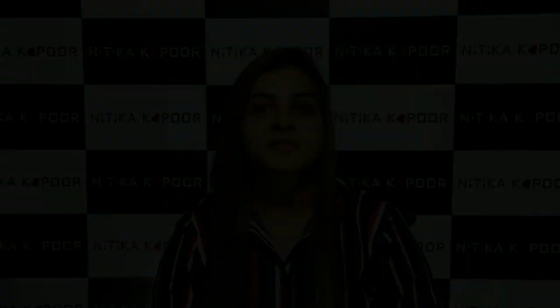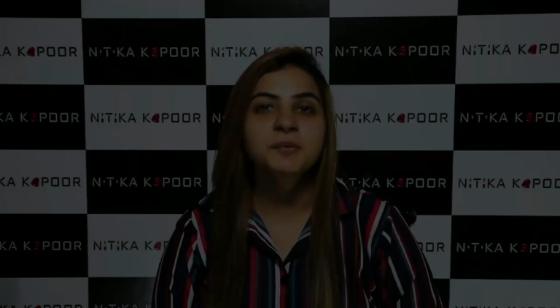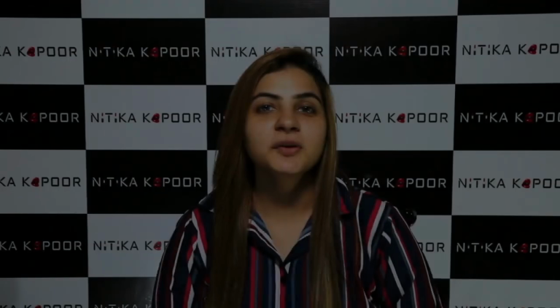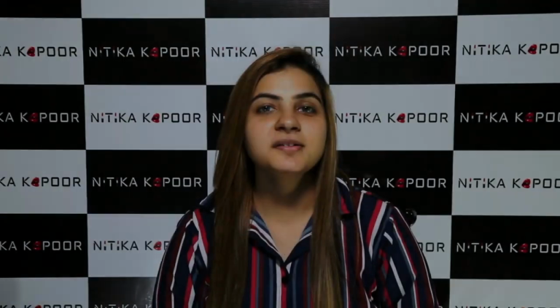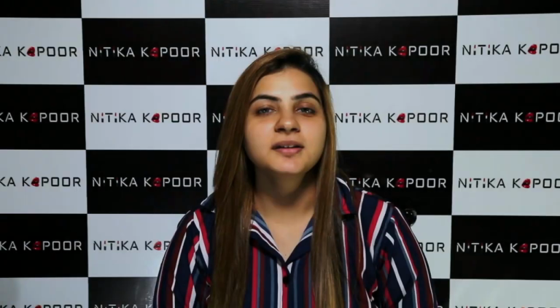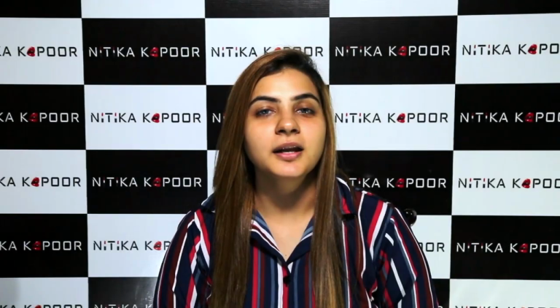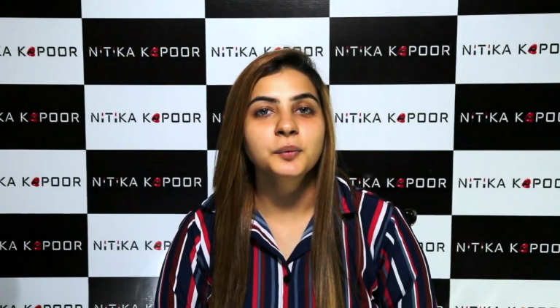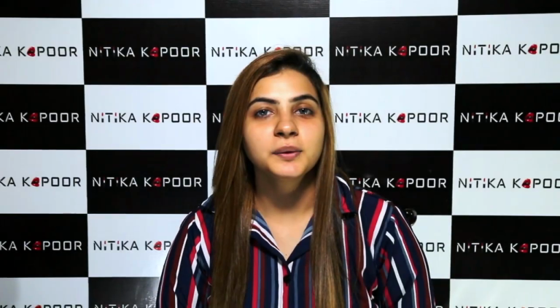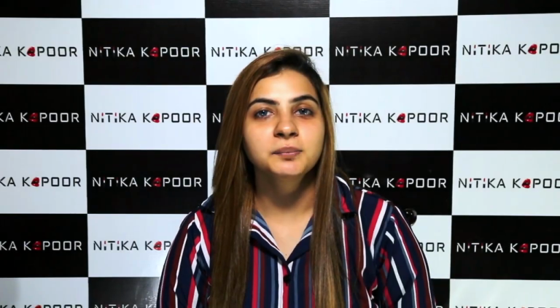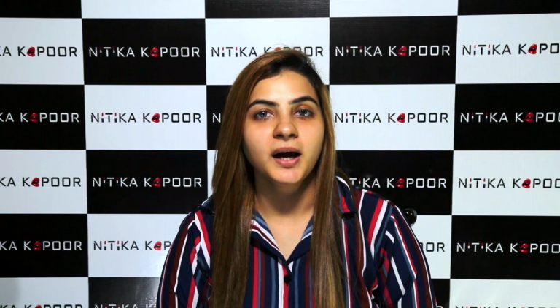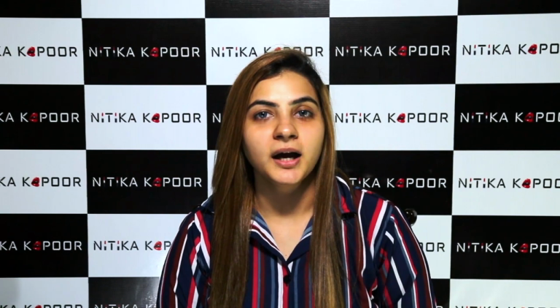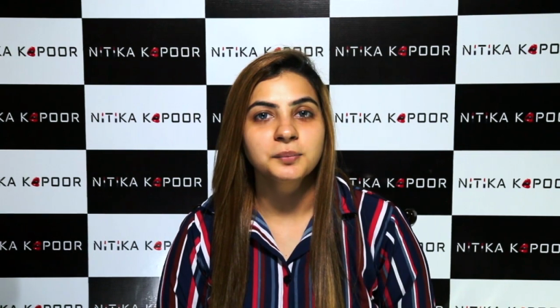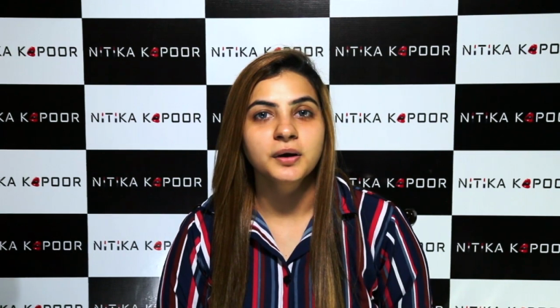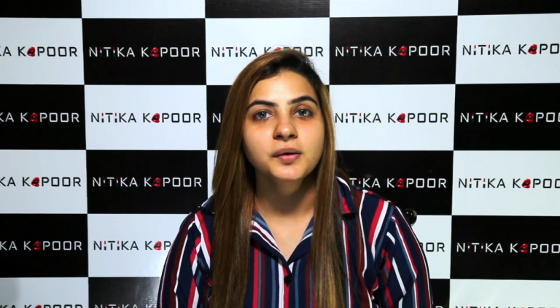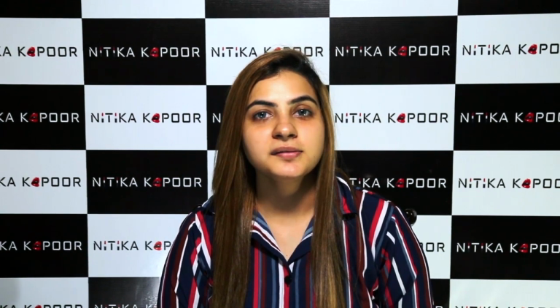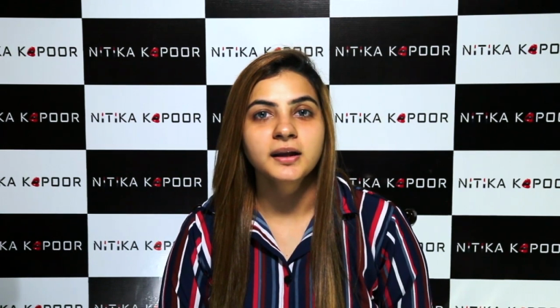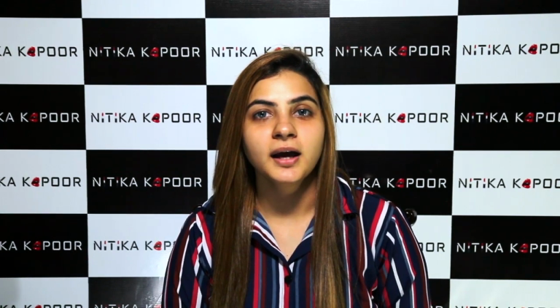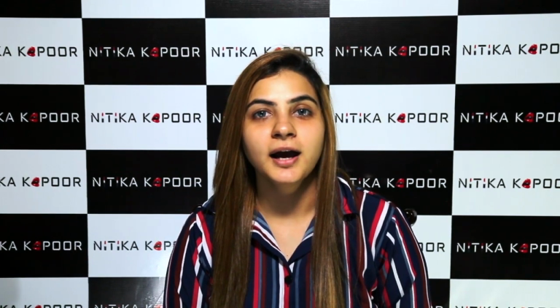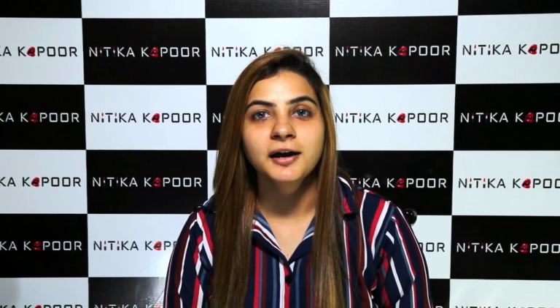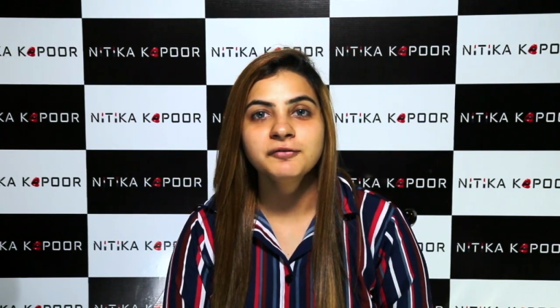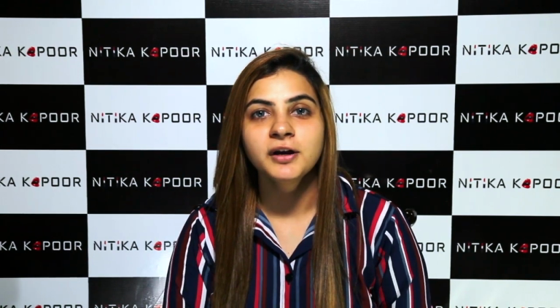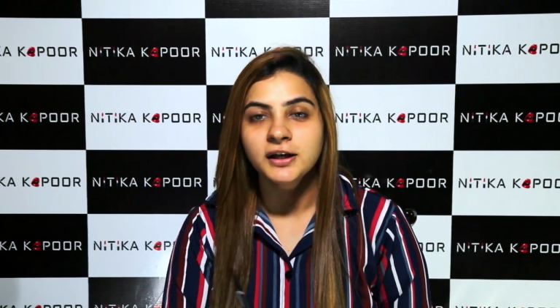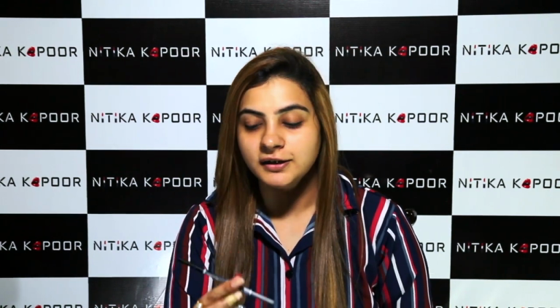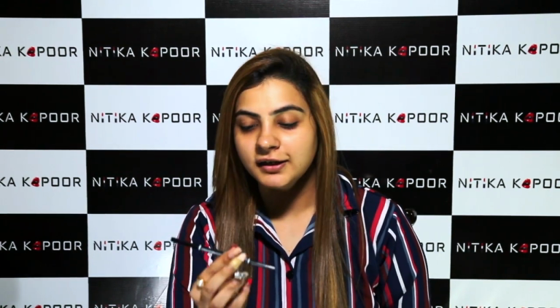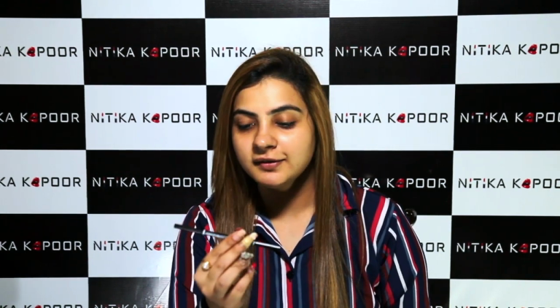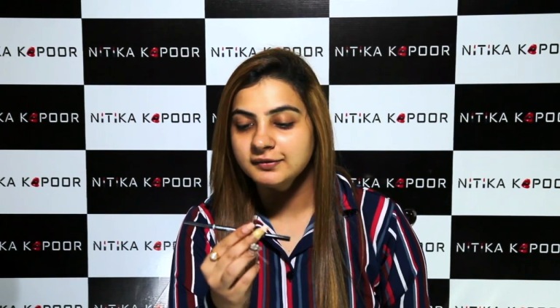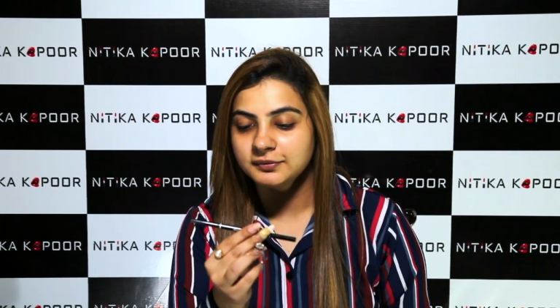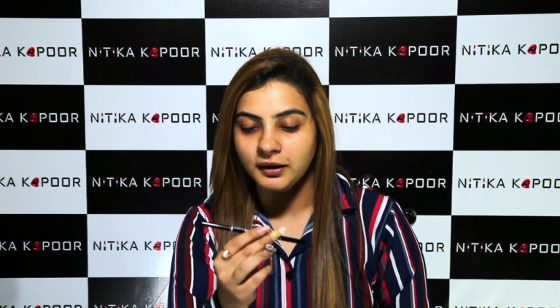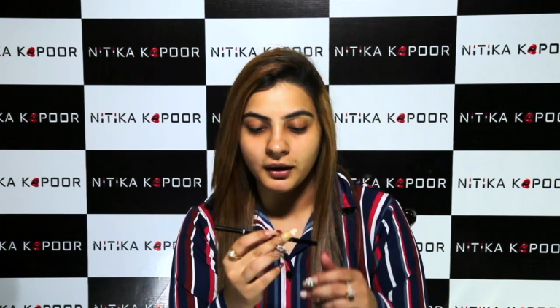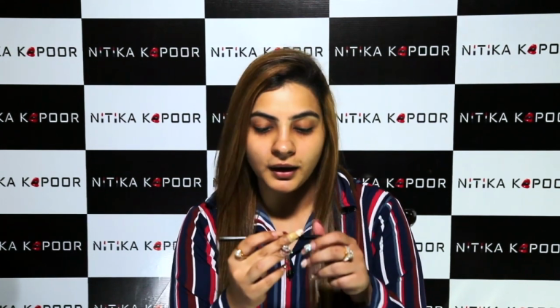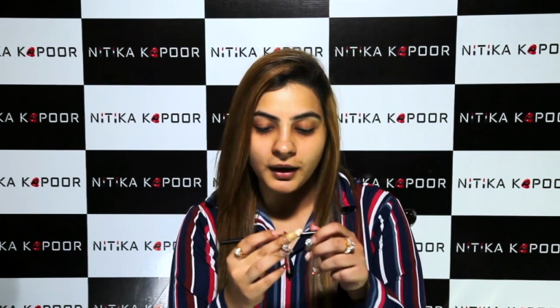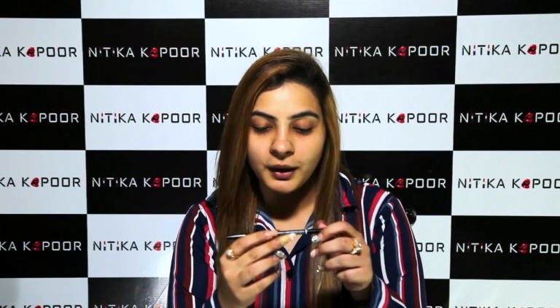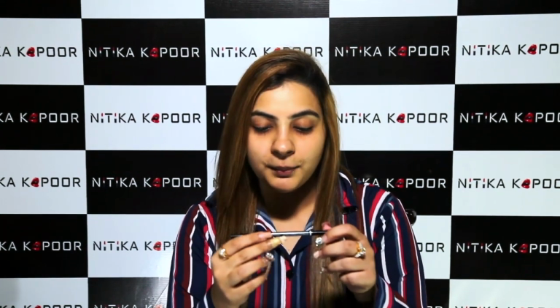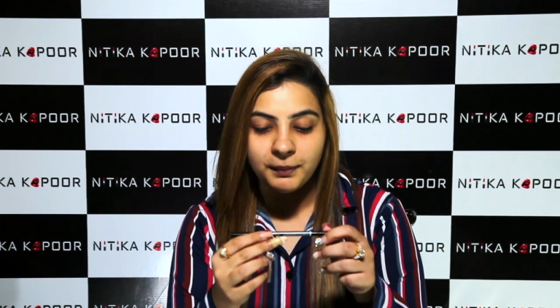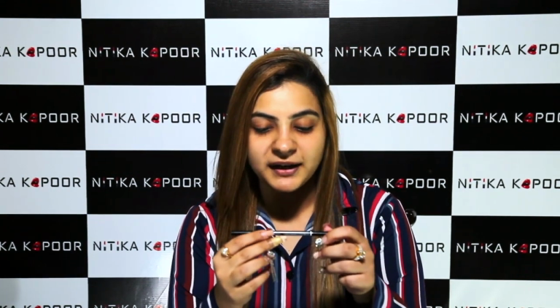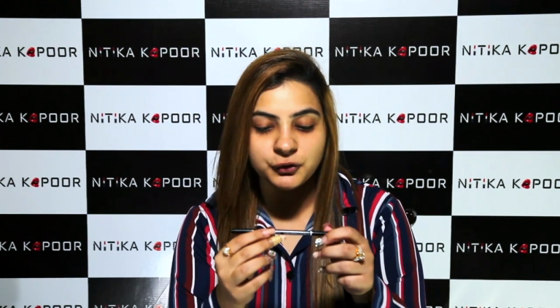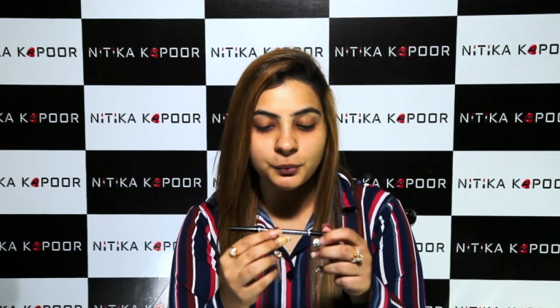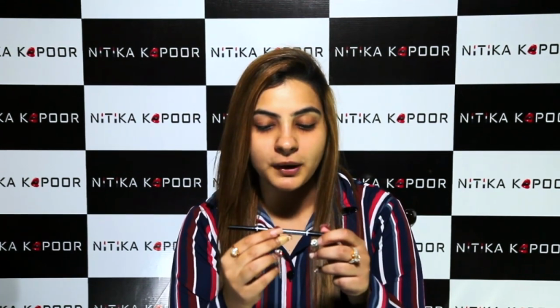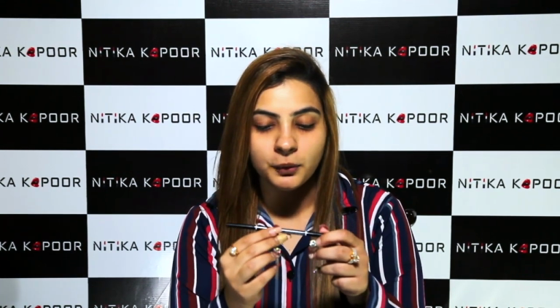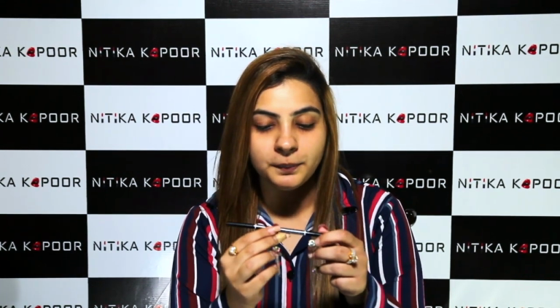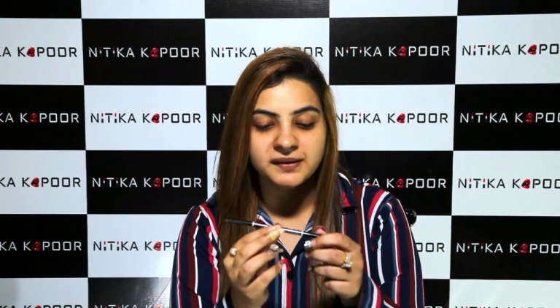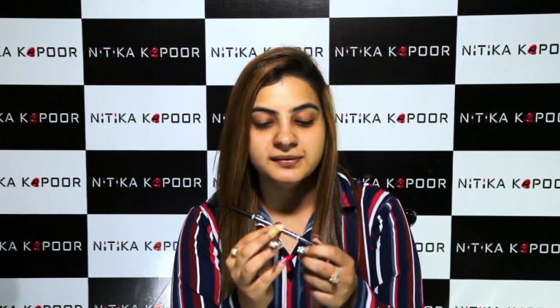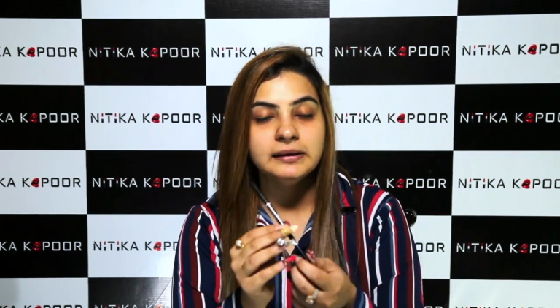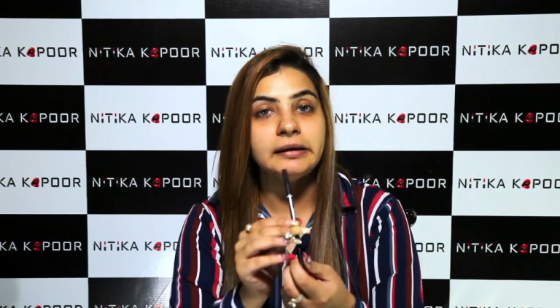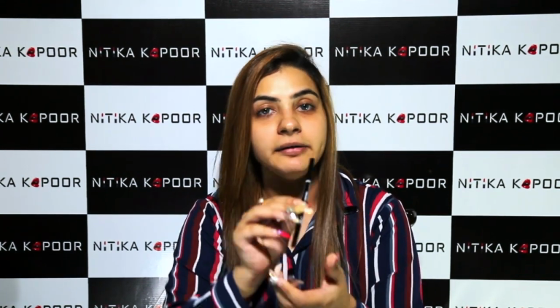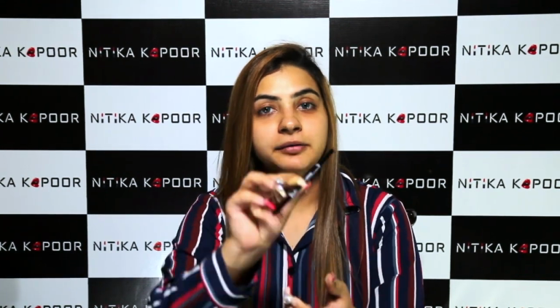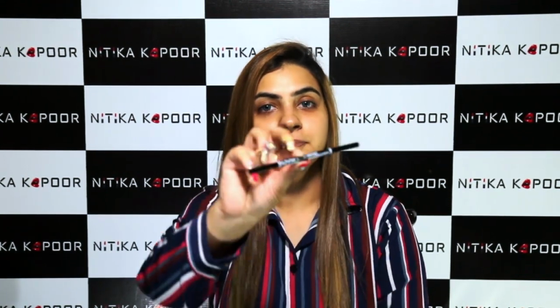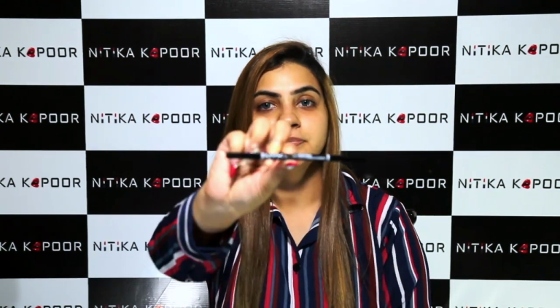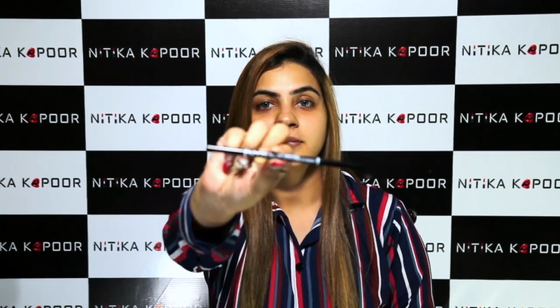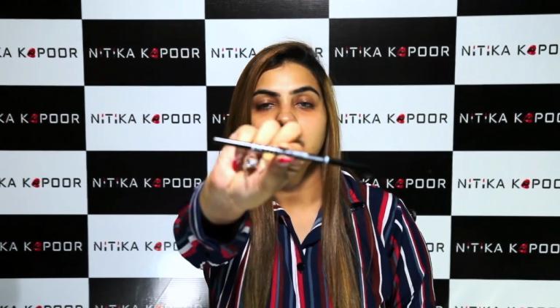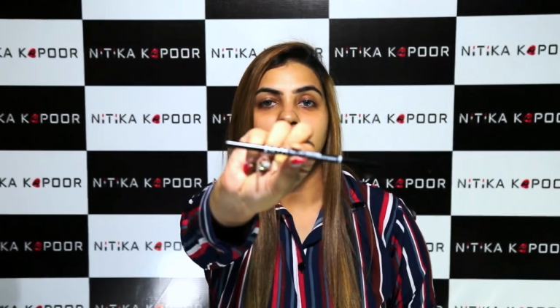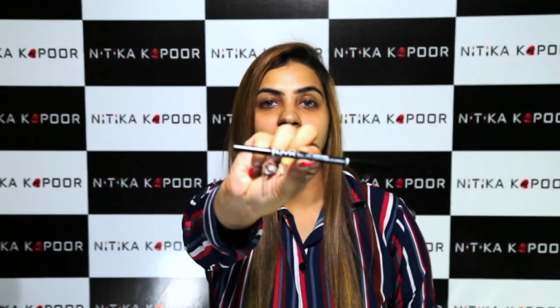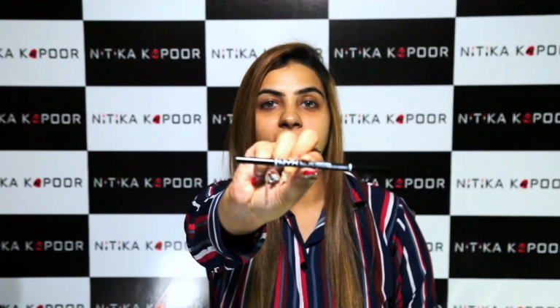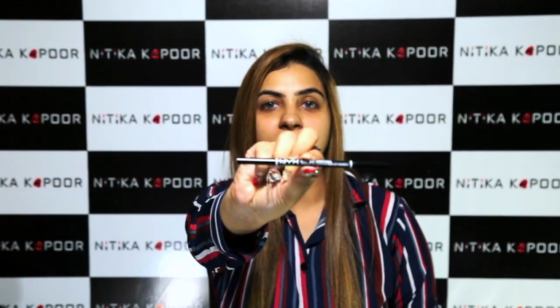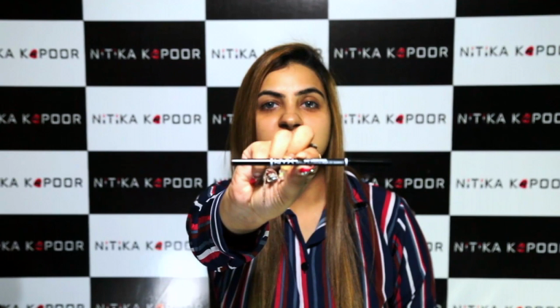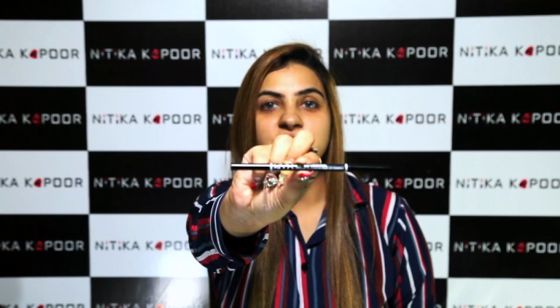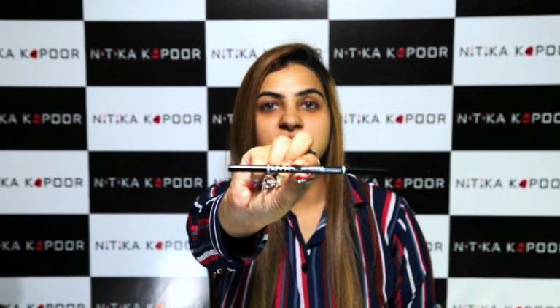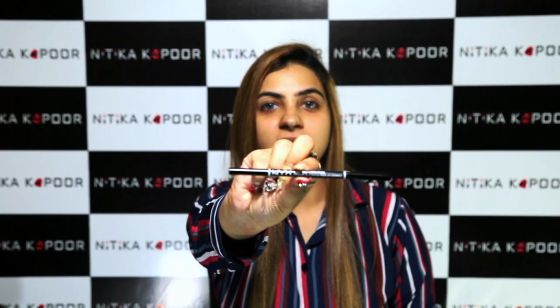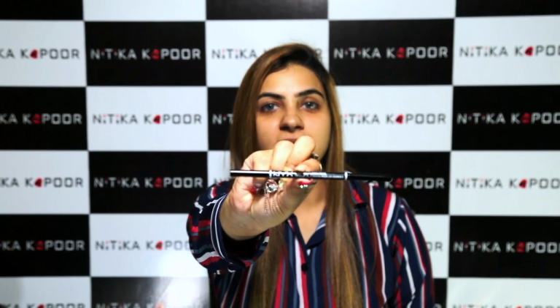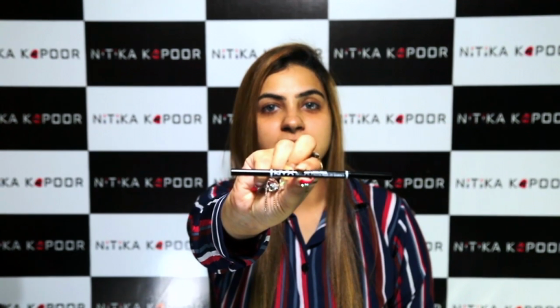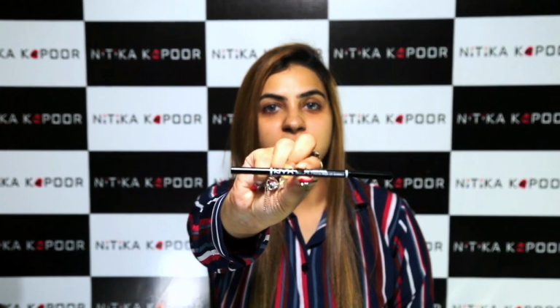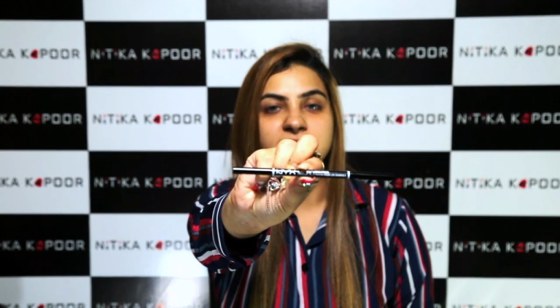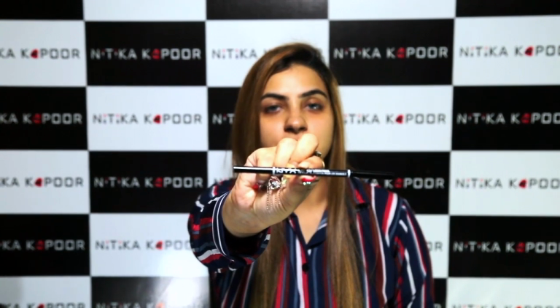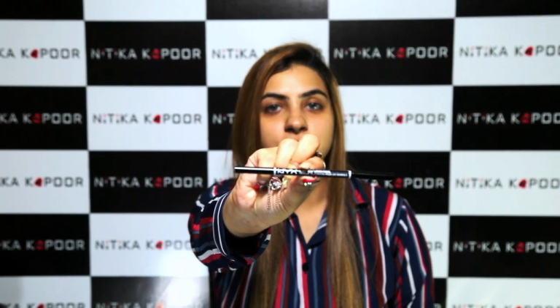First I'm going to start off with my eyebrows and I have NYX Micro Brow Pencil here, and I'm in the shade Espresso.